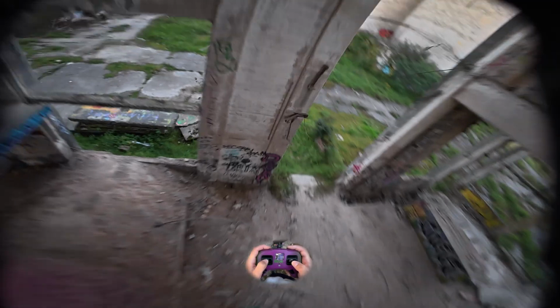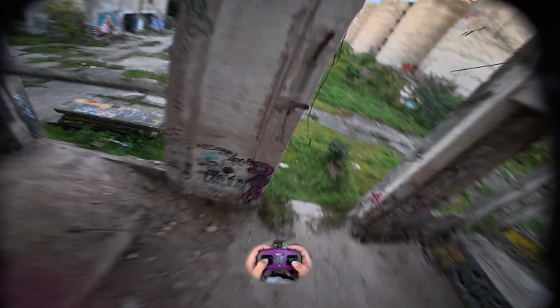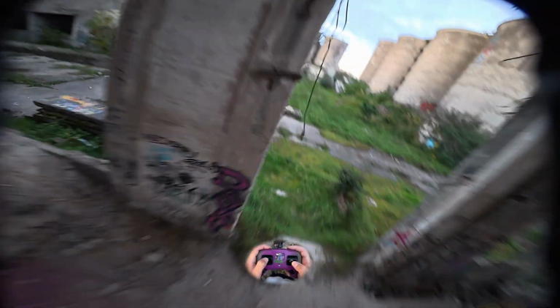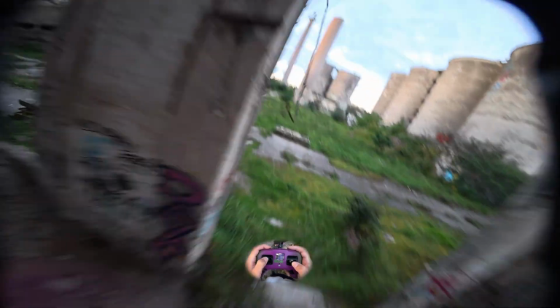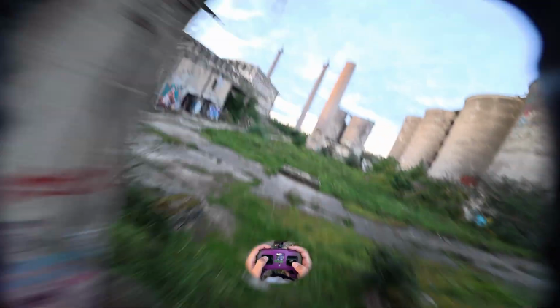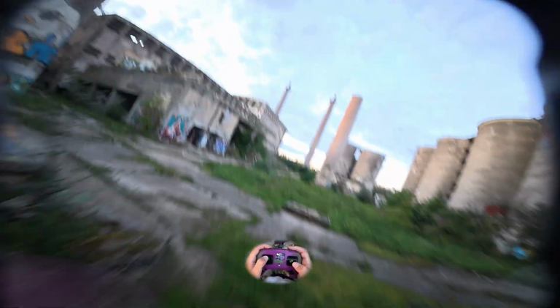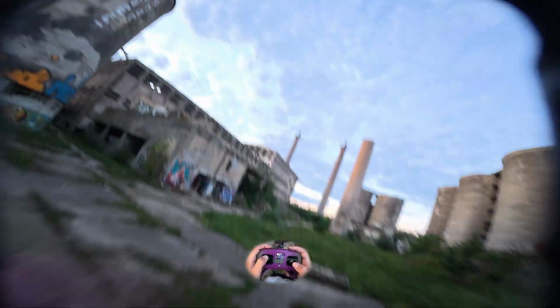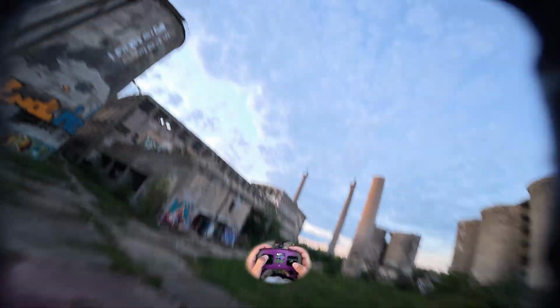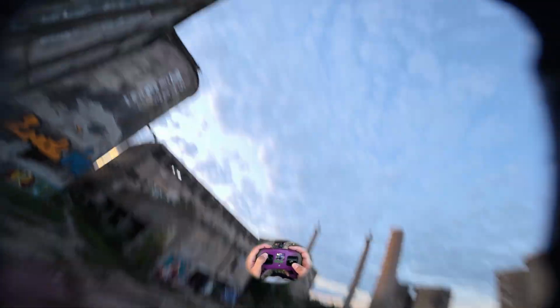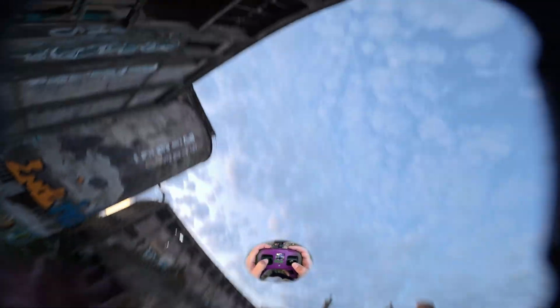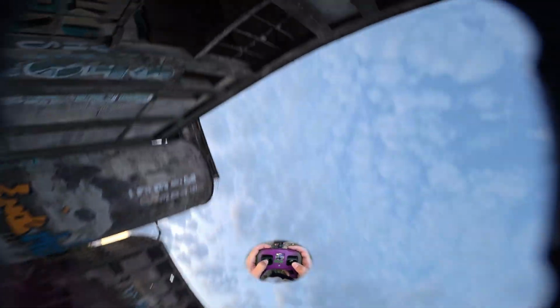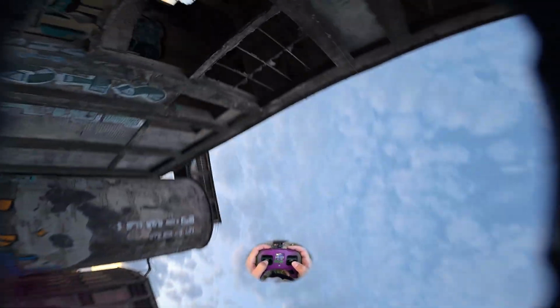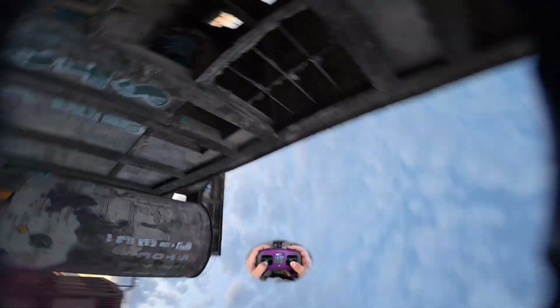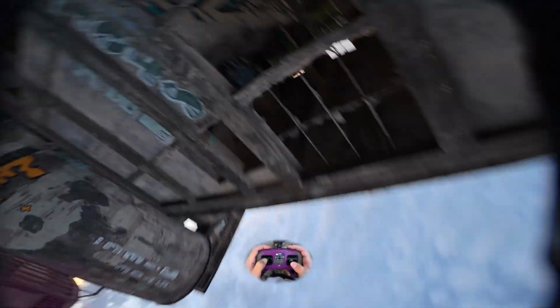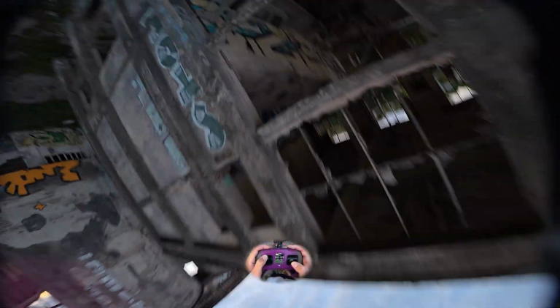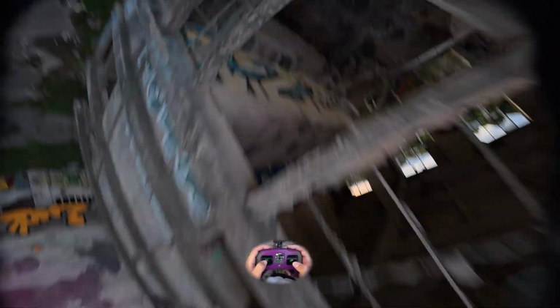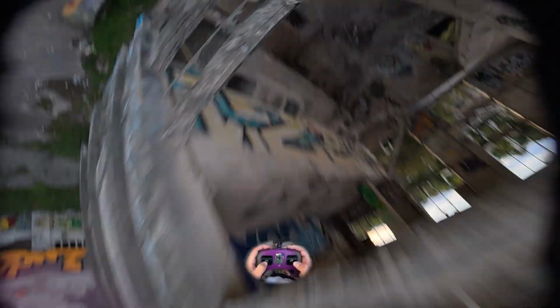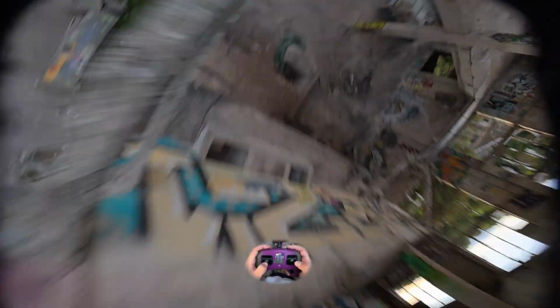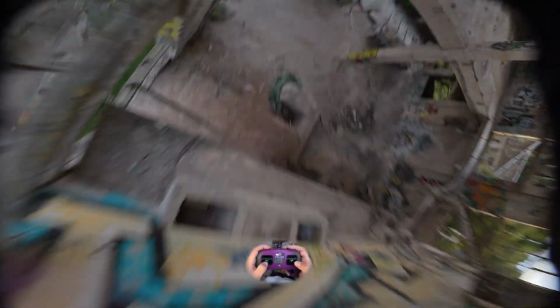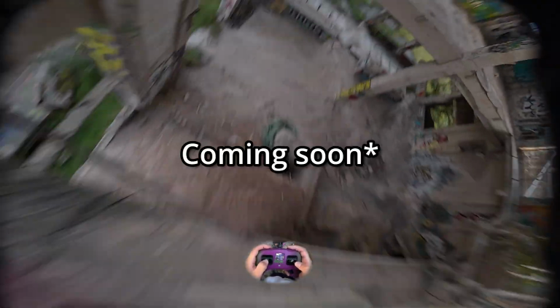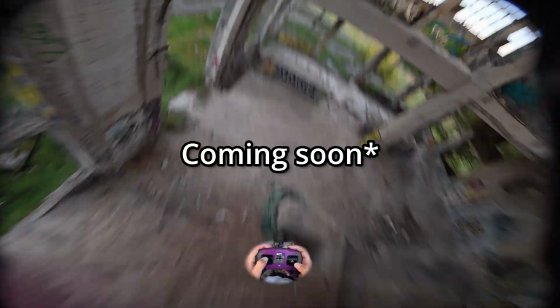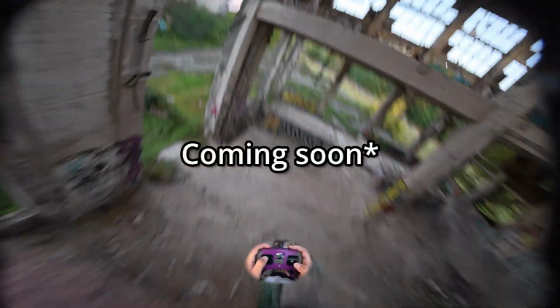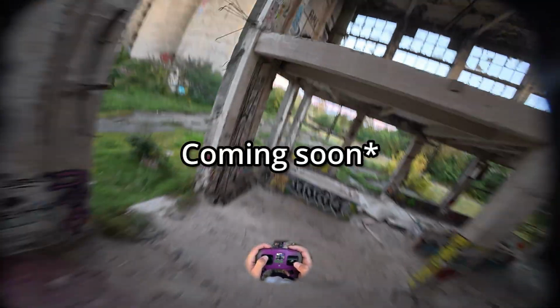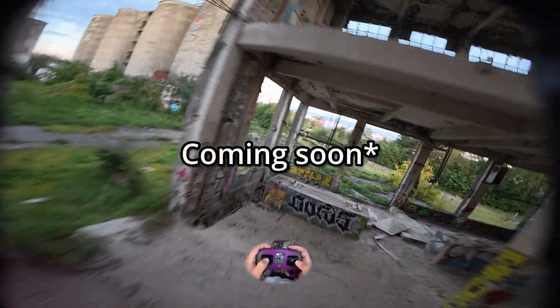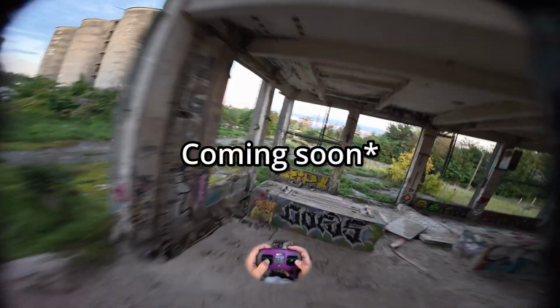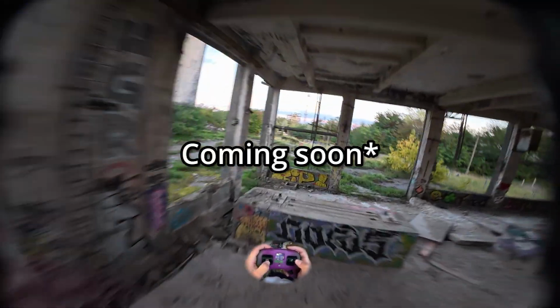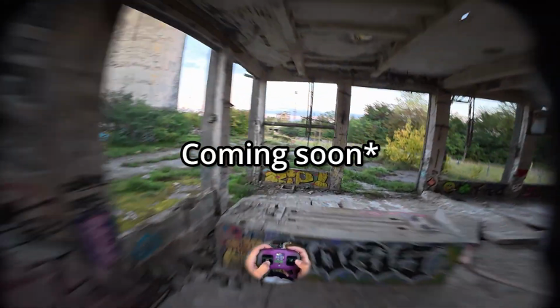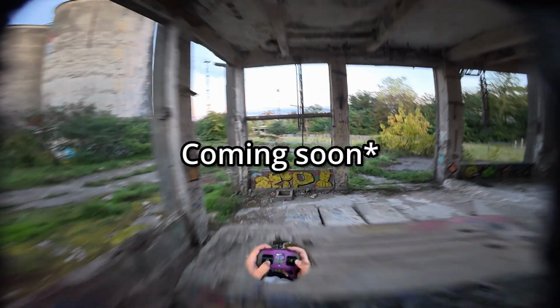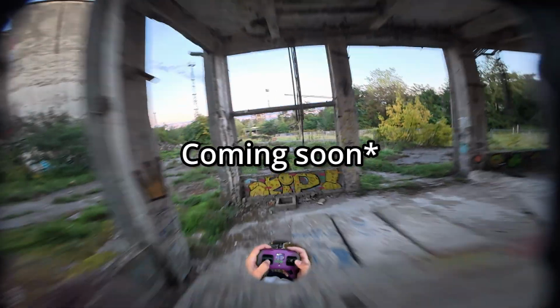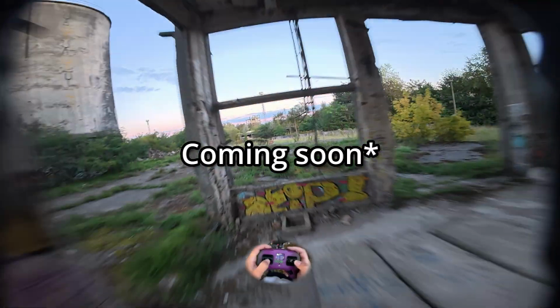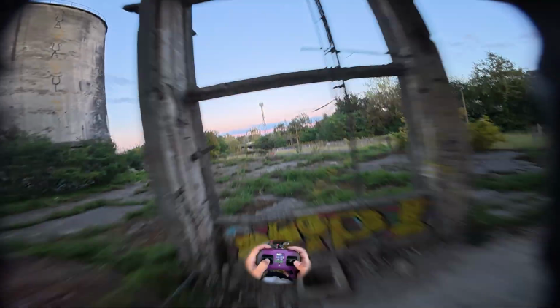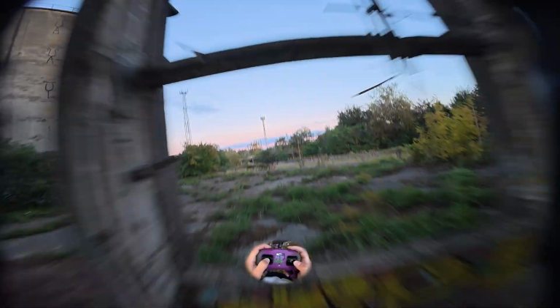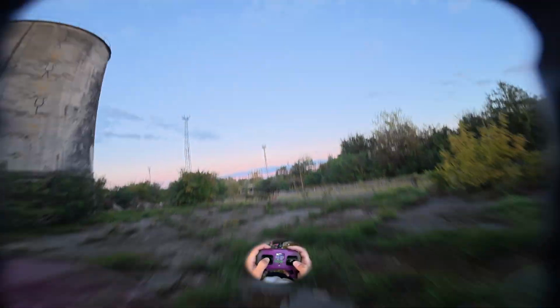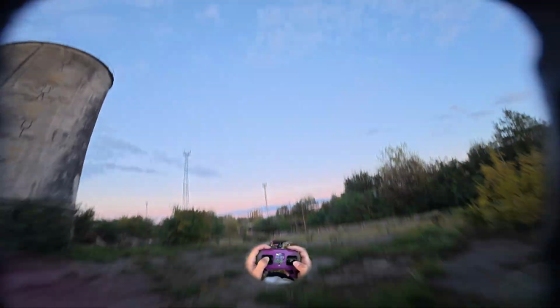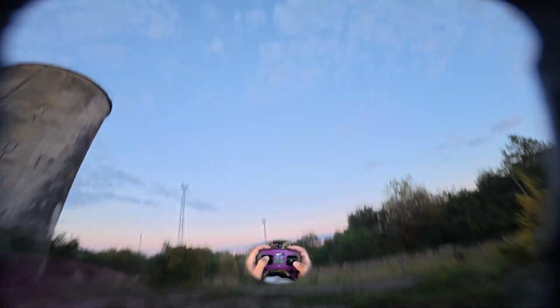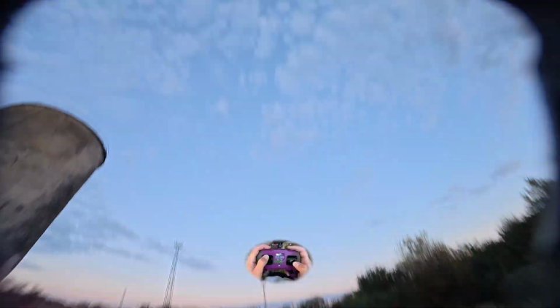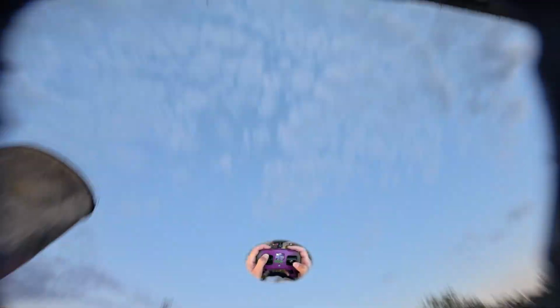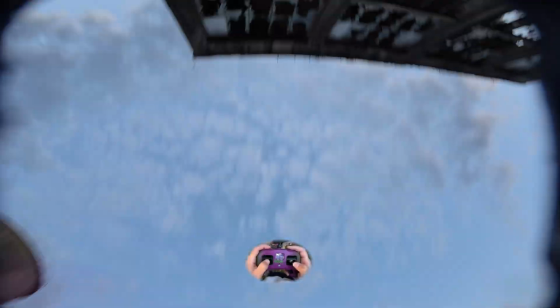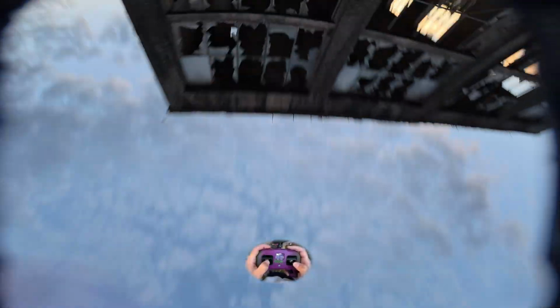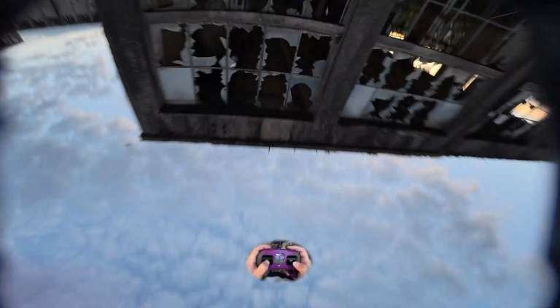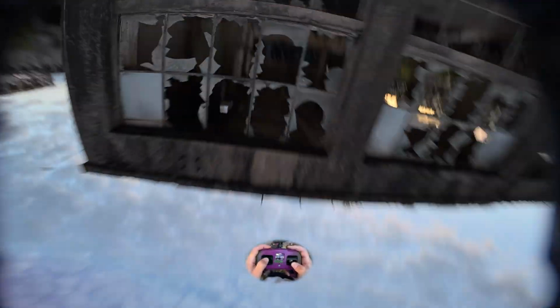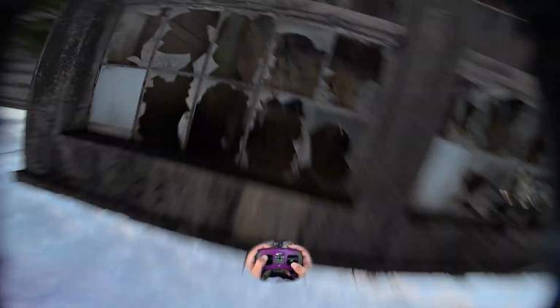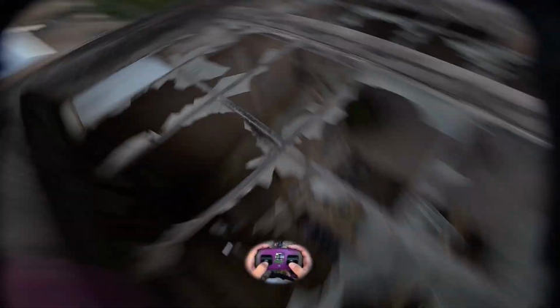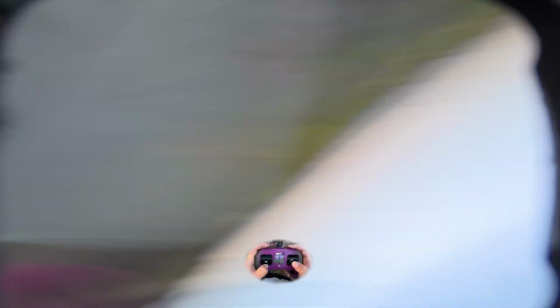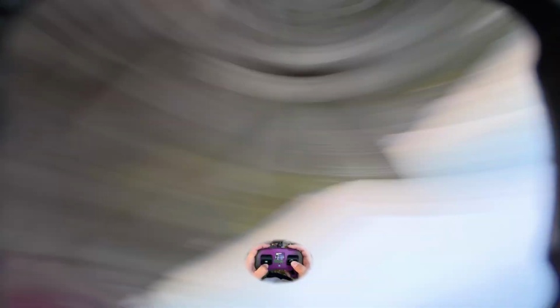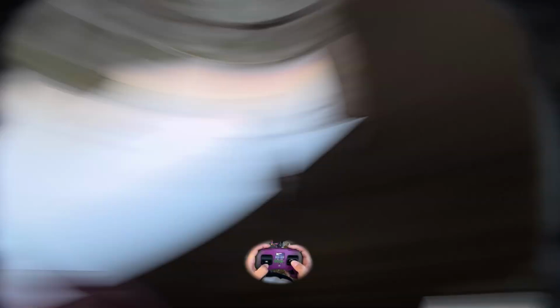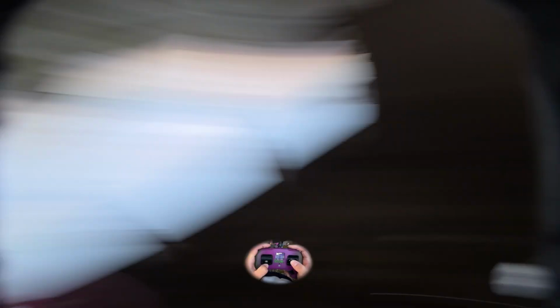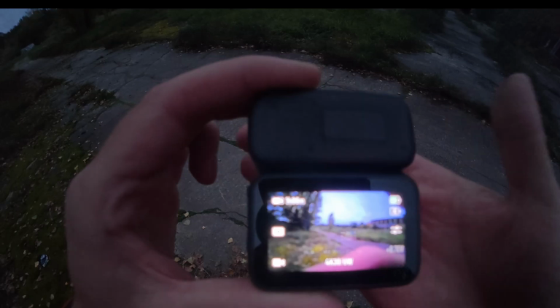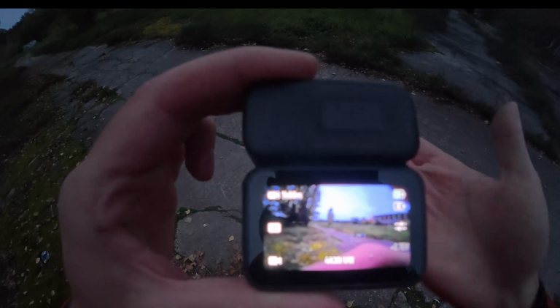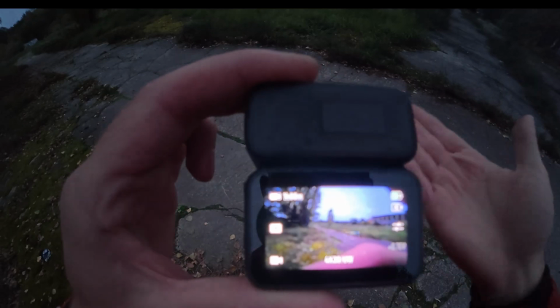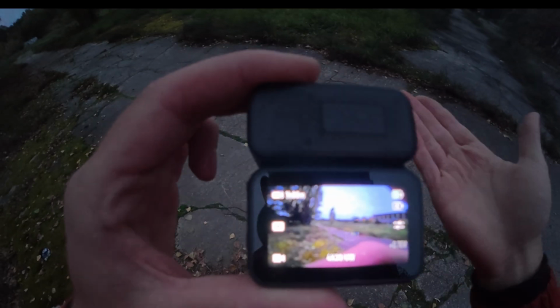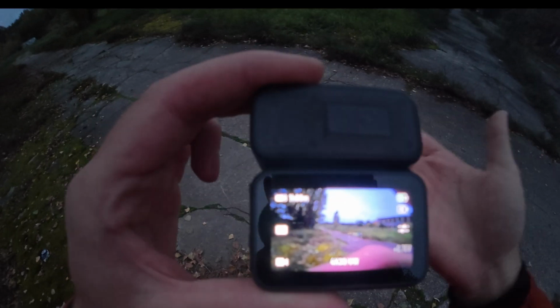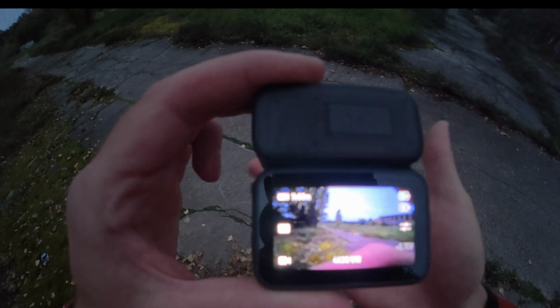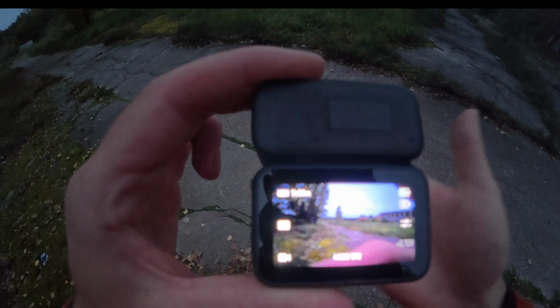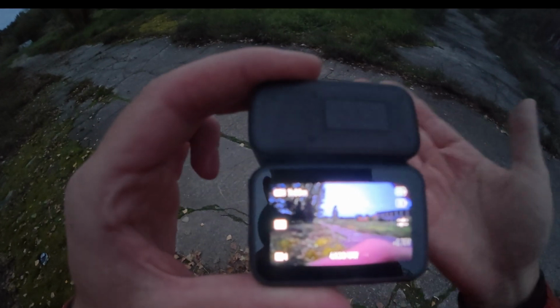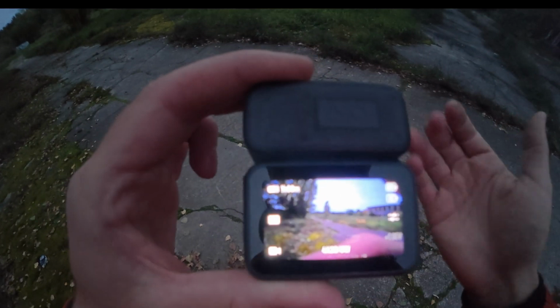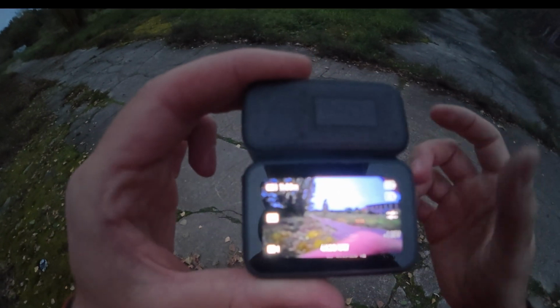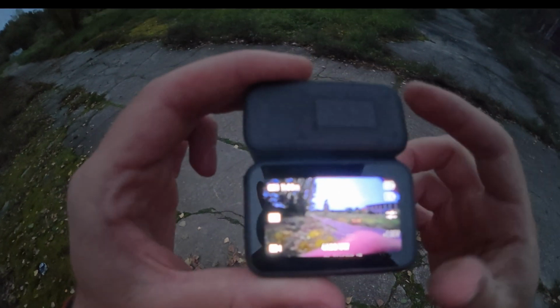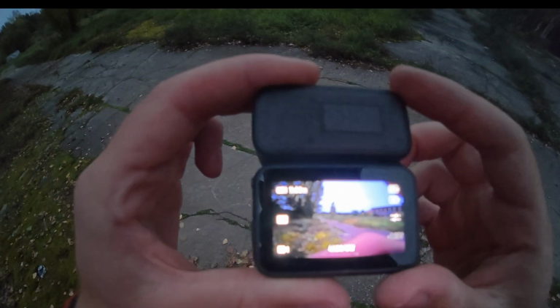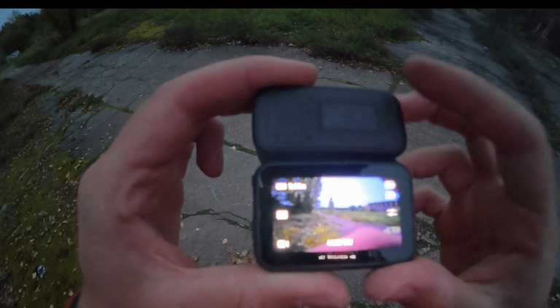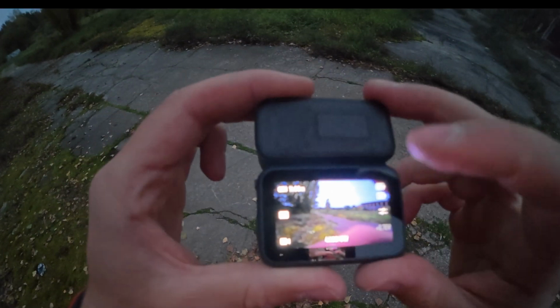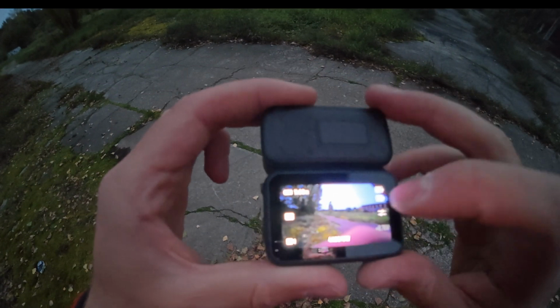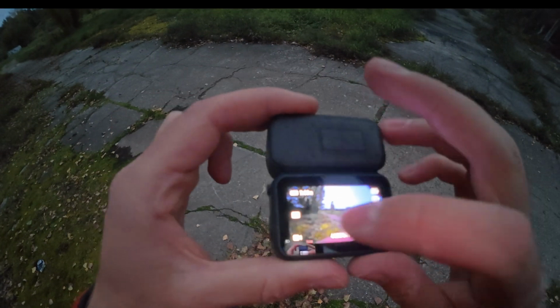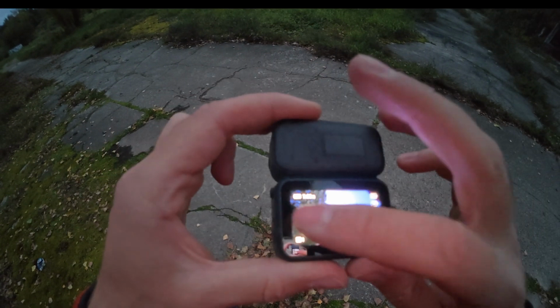I've really put this camera to the test. In my FPV freestyle video I made a lot of hard crashes, and in the end it ended up with a black screen.